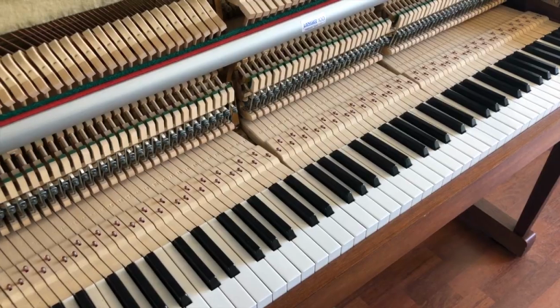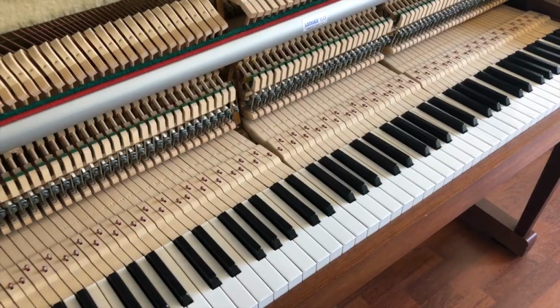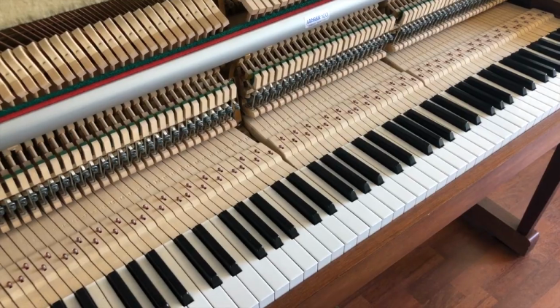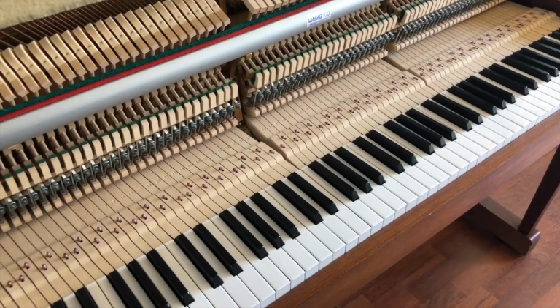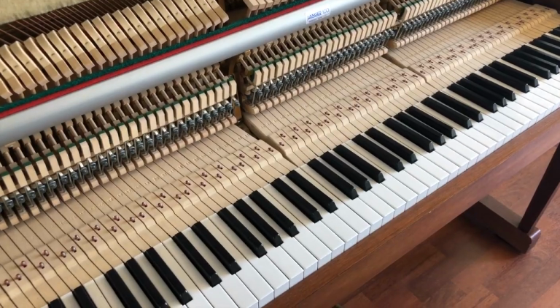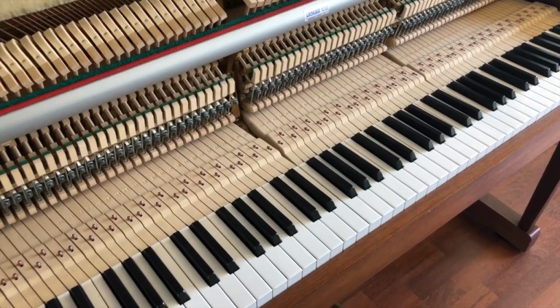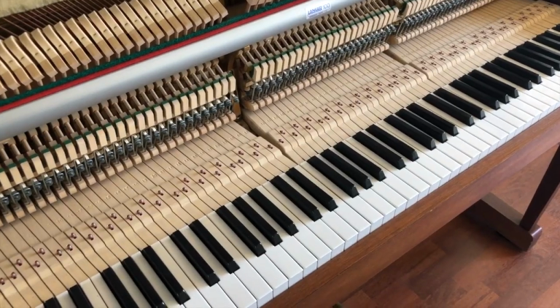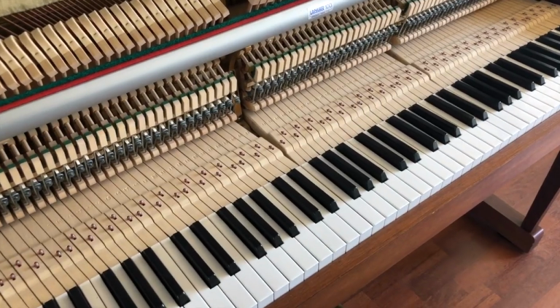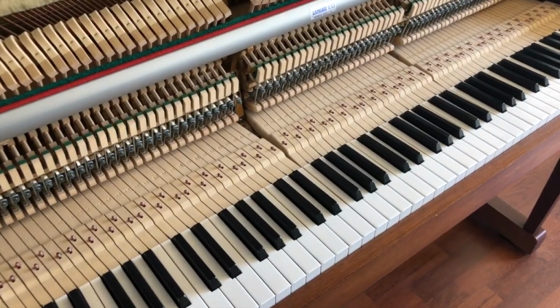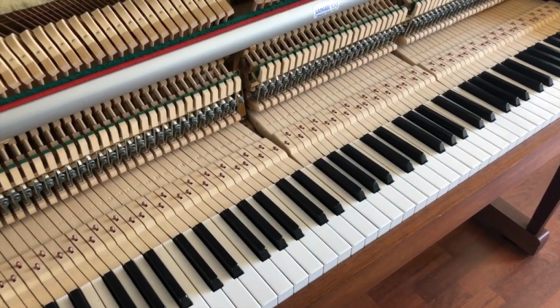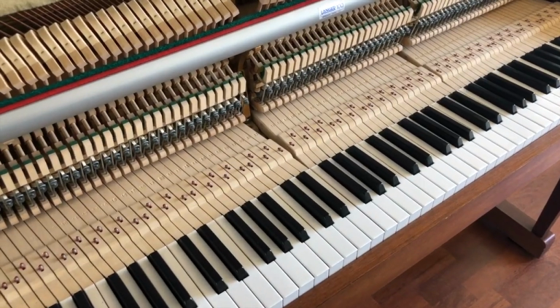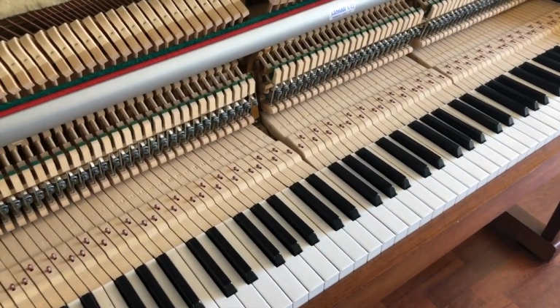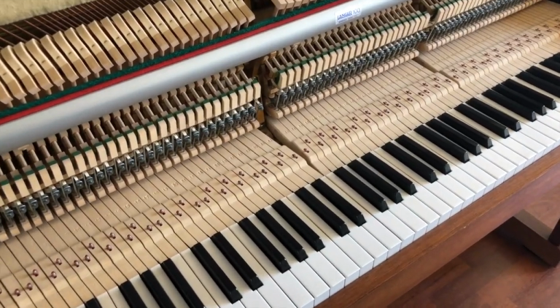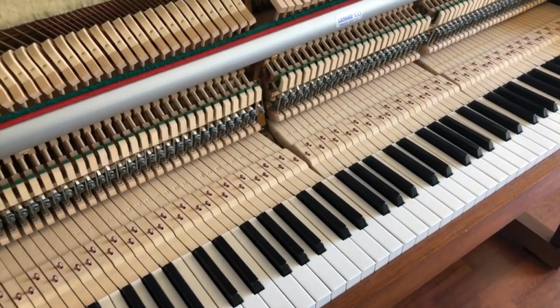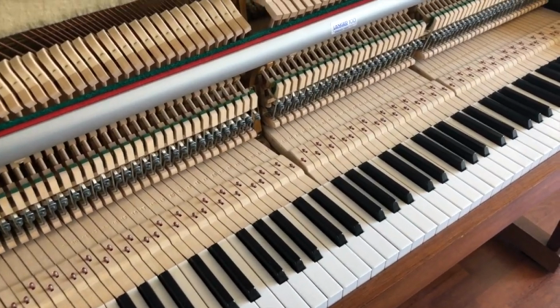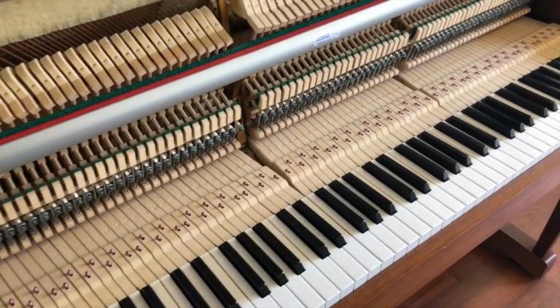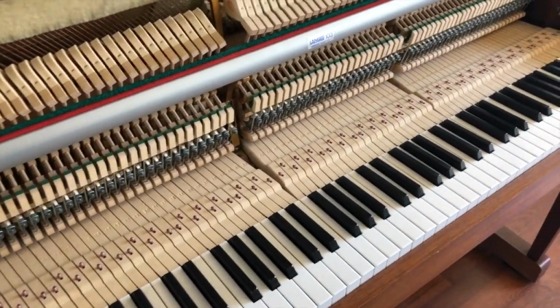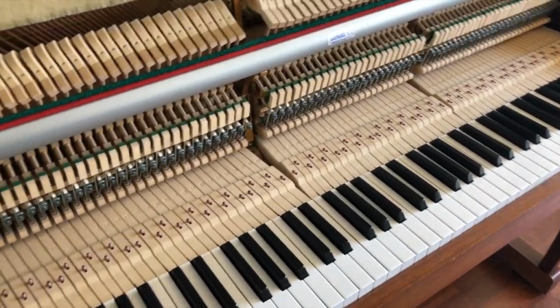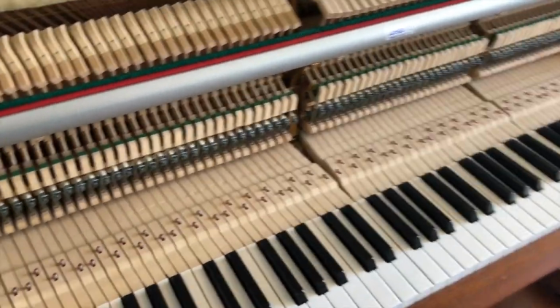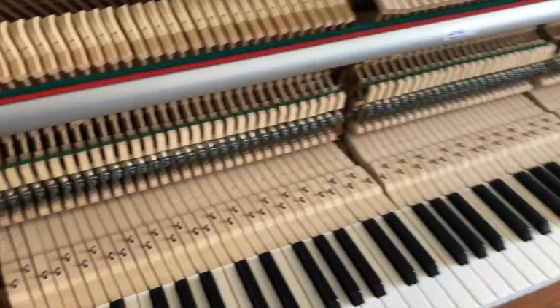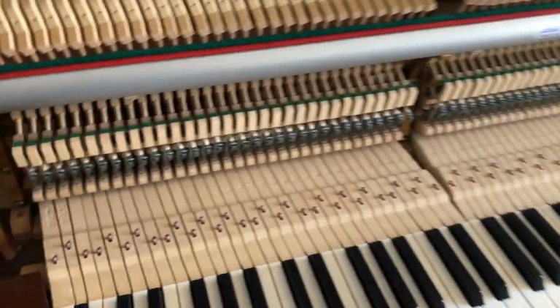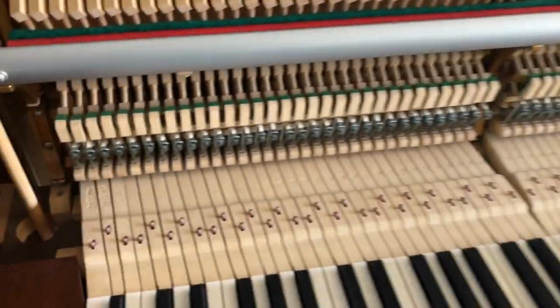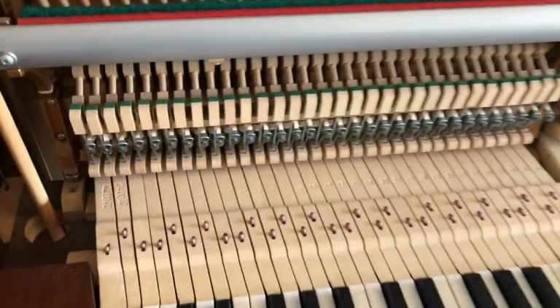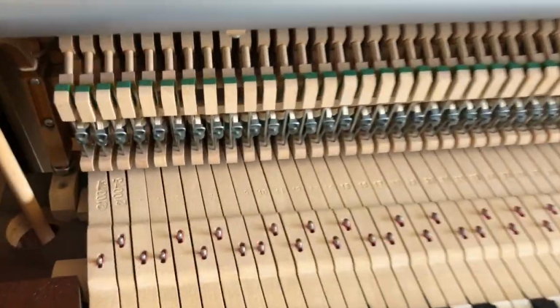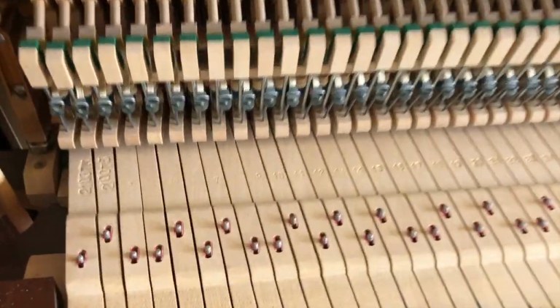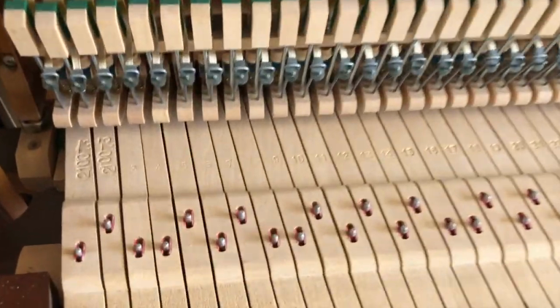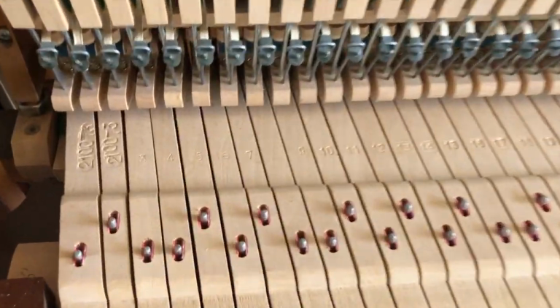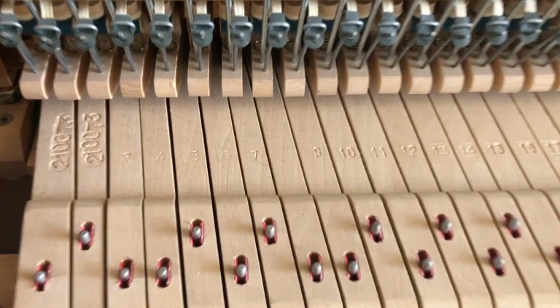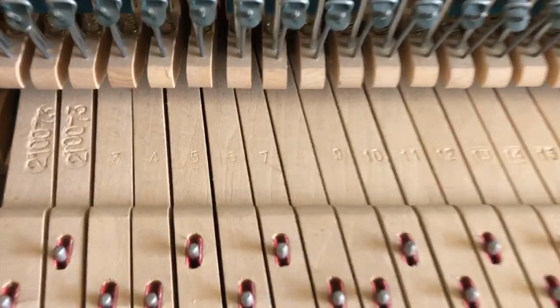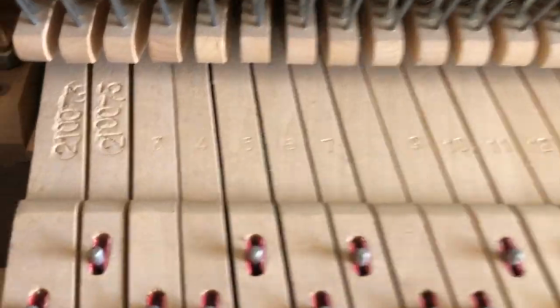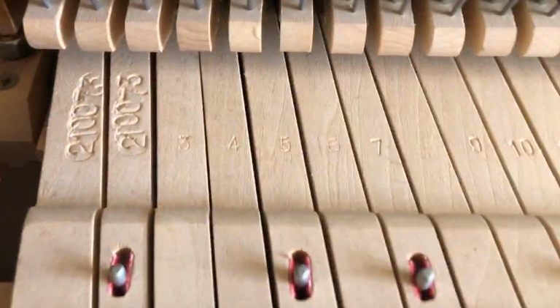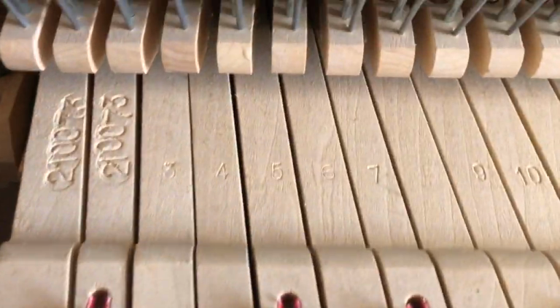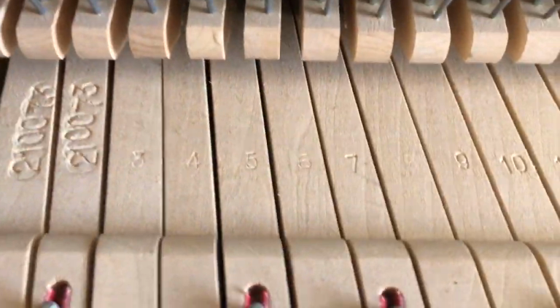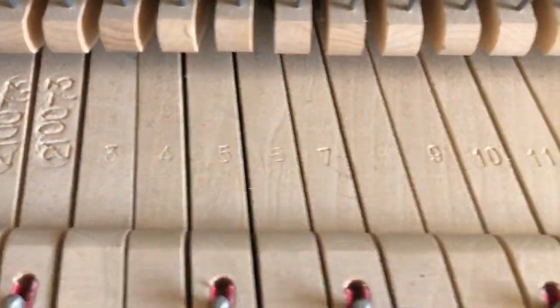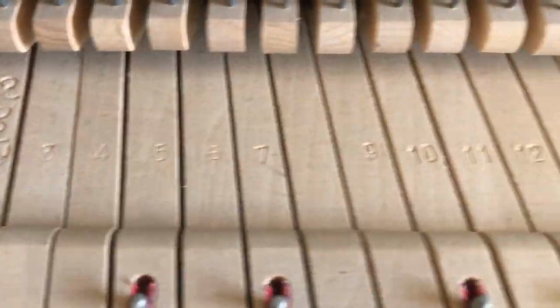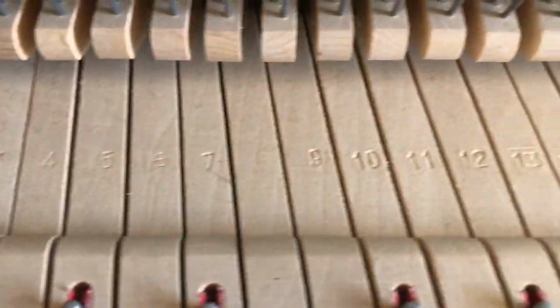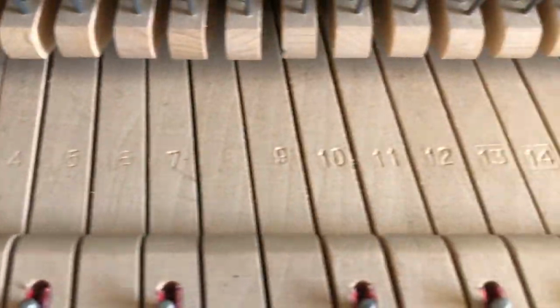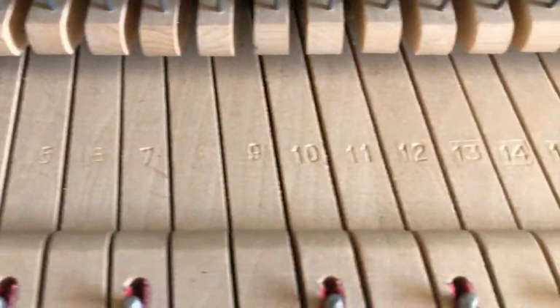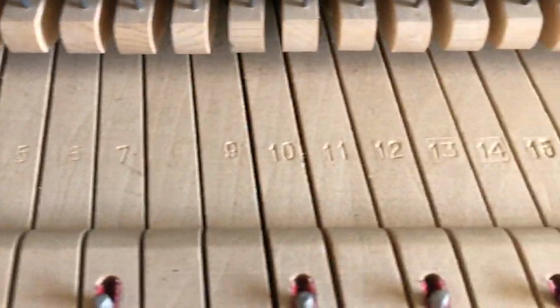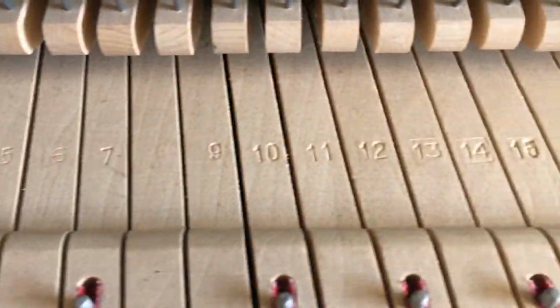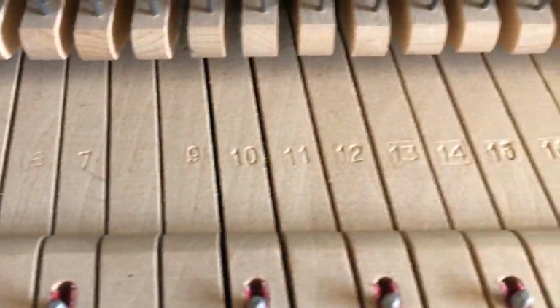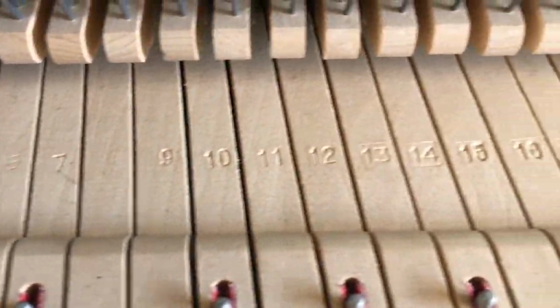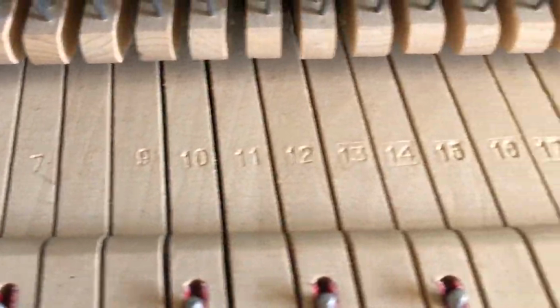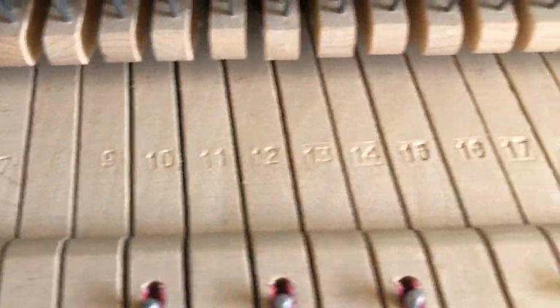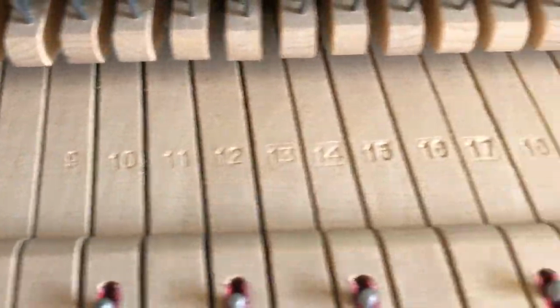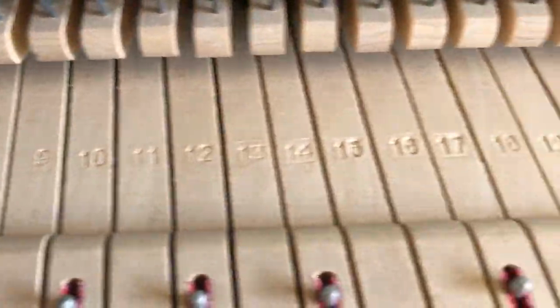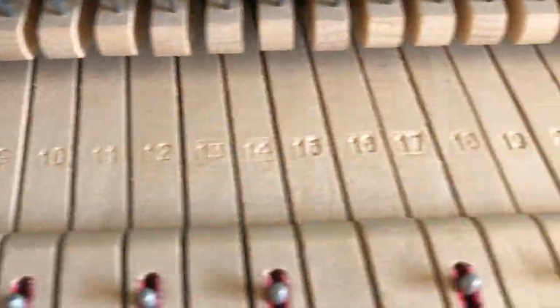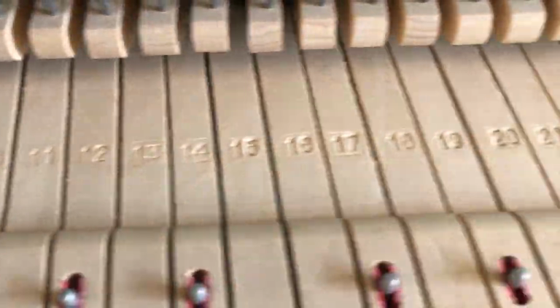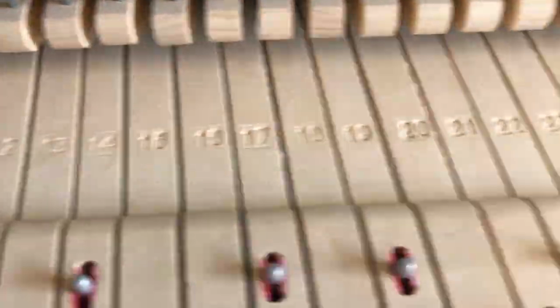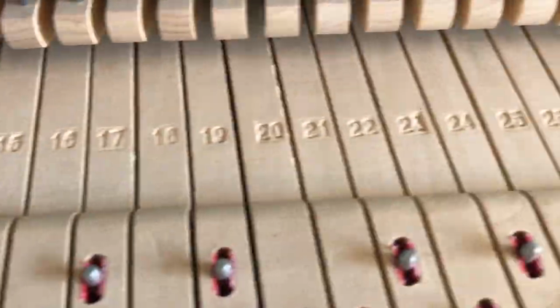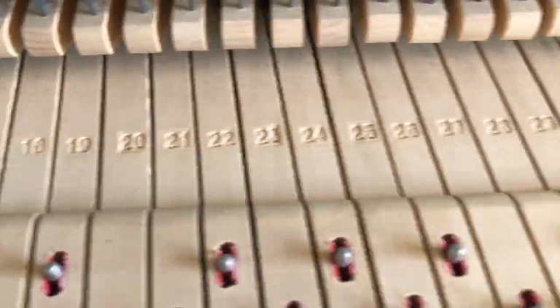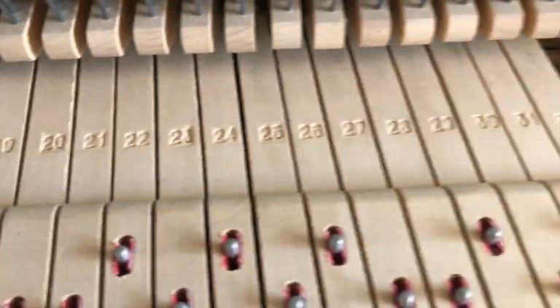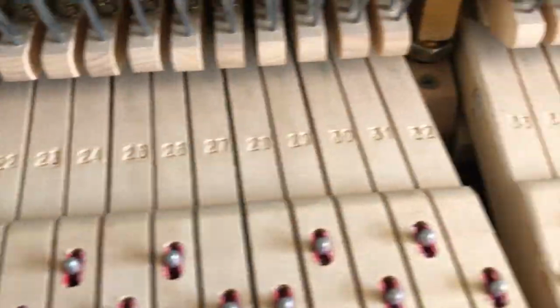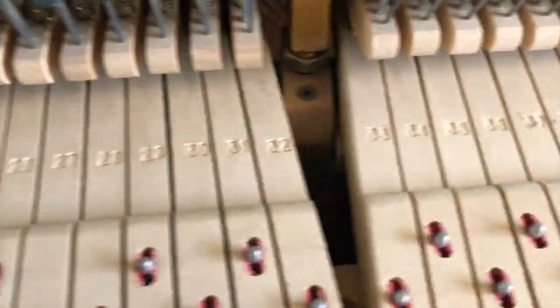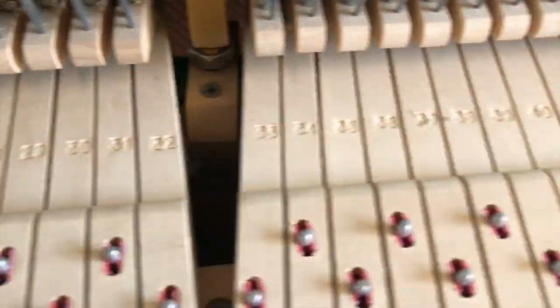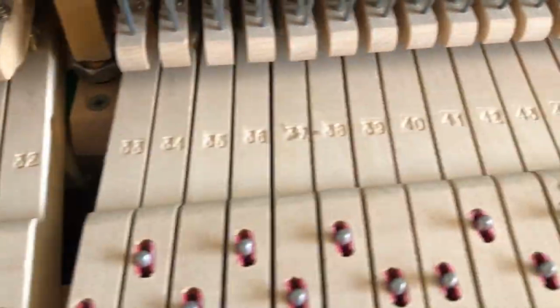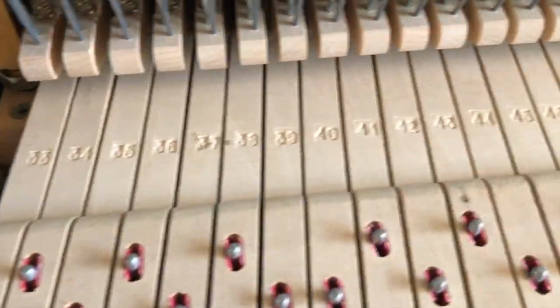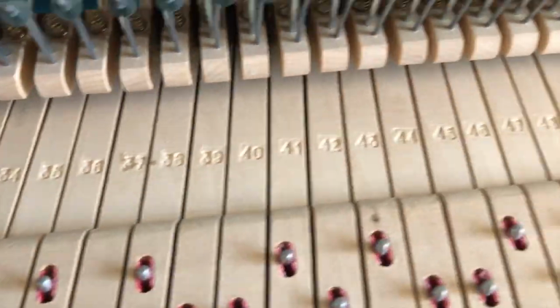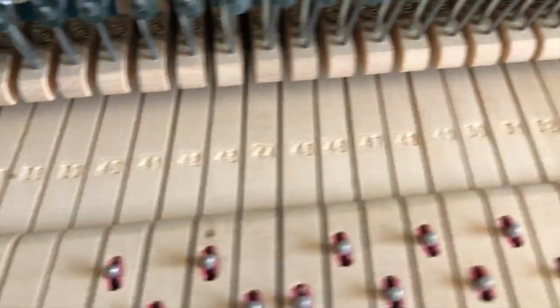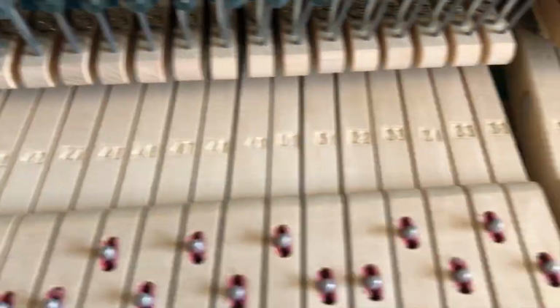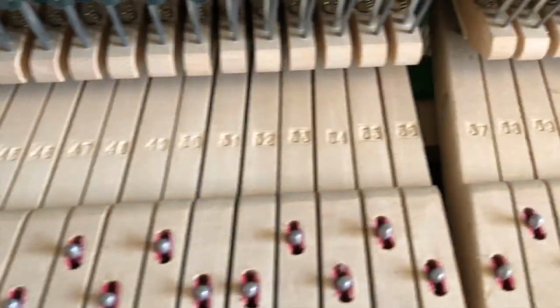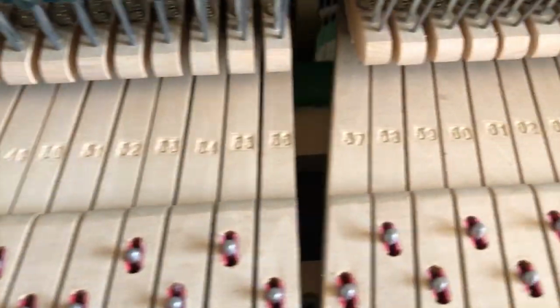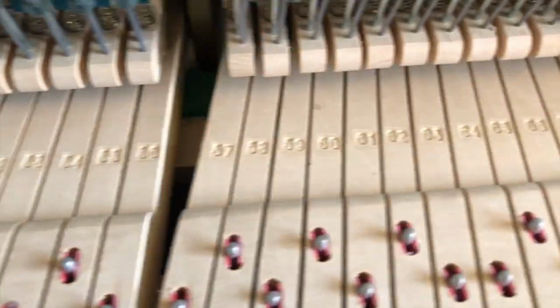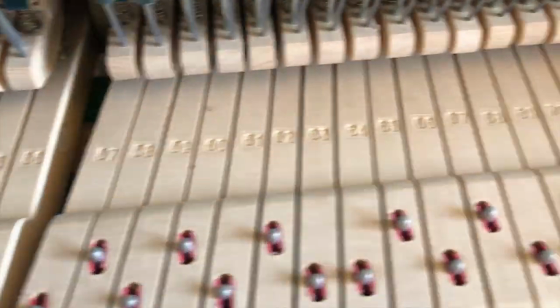The keys are all a slightly different shape depending on what end of the piano they're on, but they are numbered. In total there are 88.